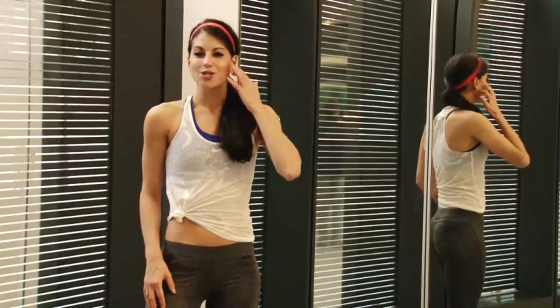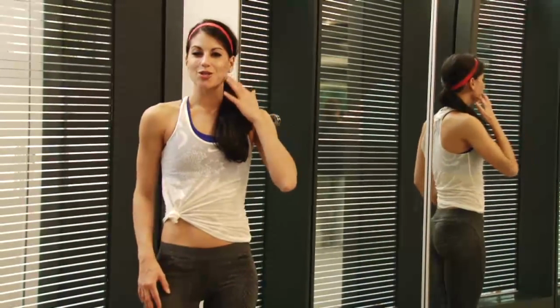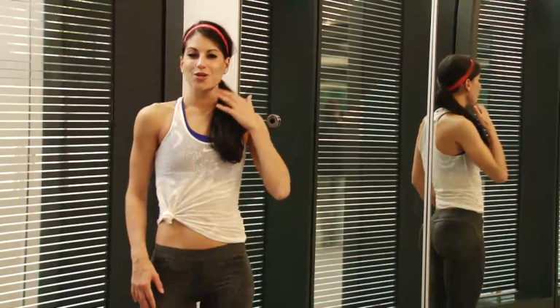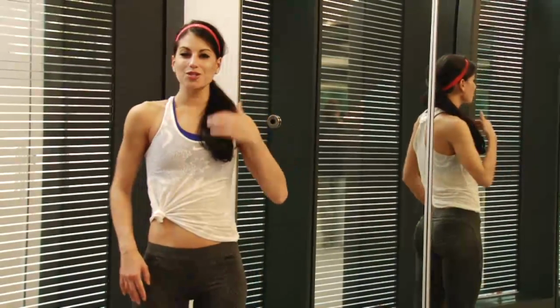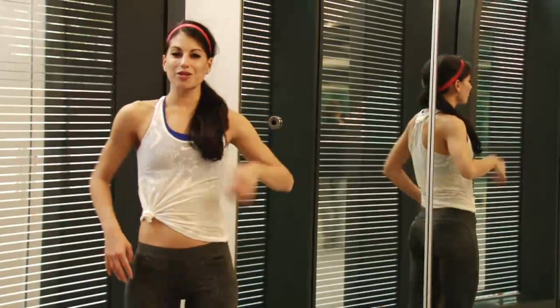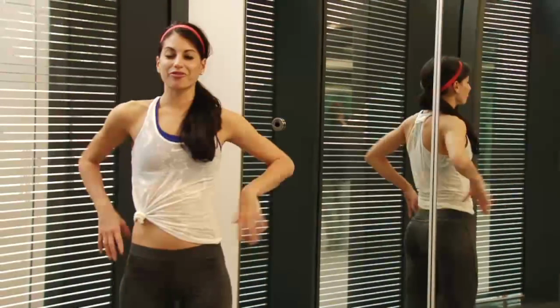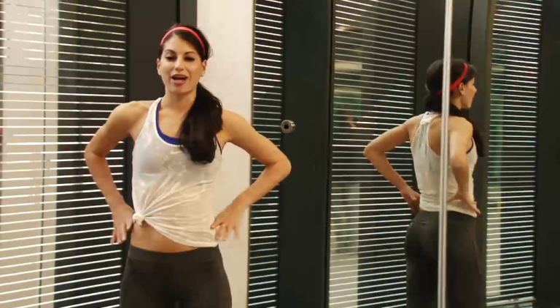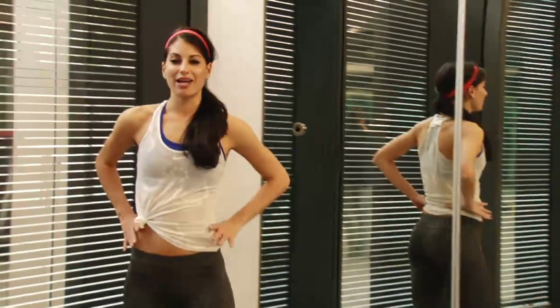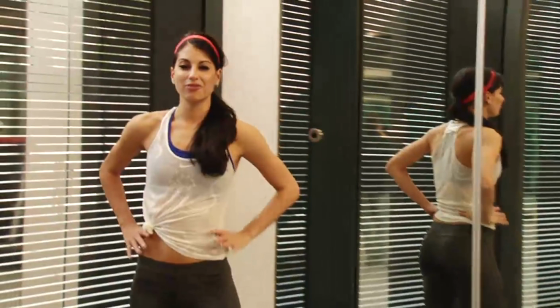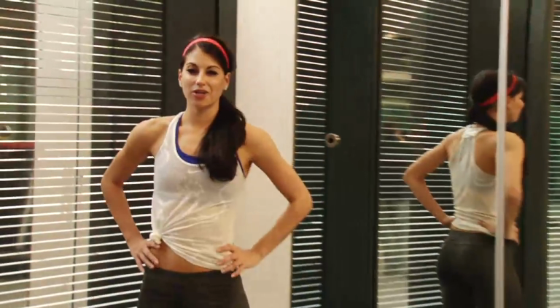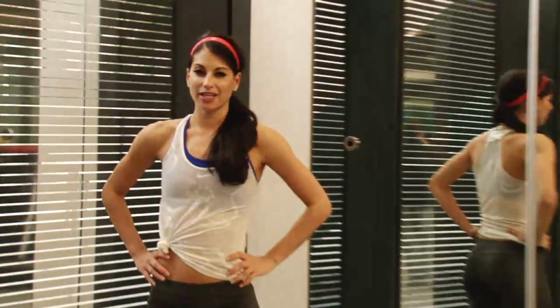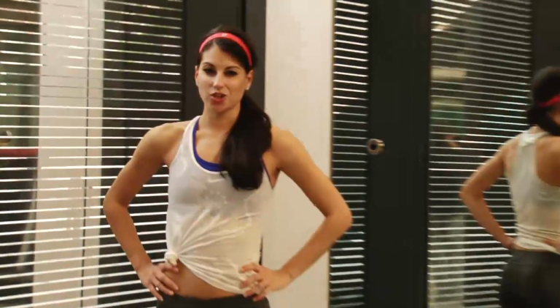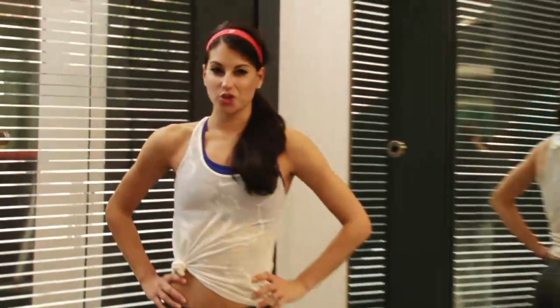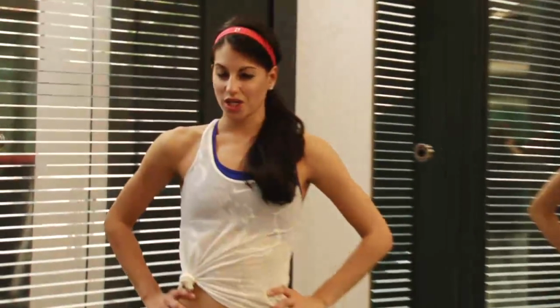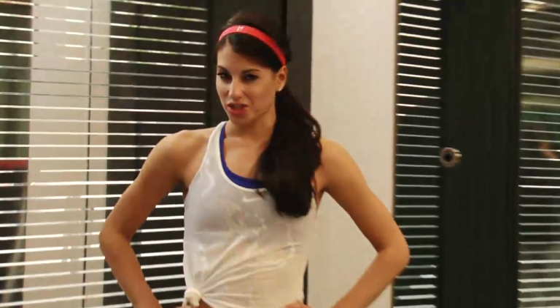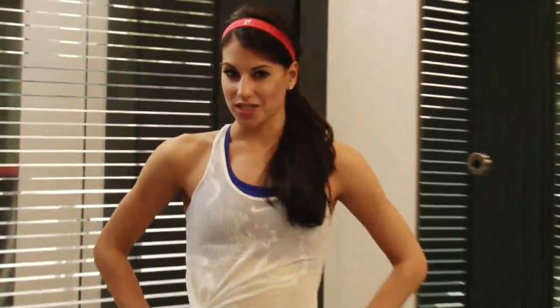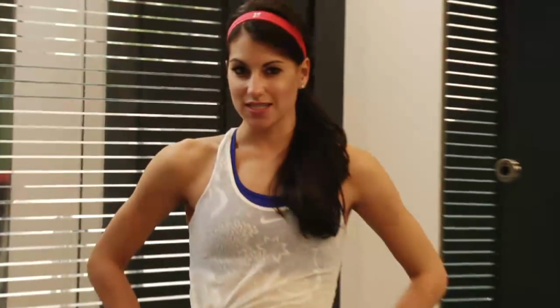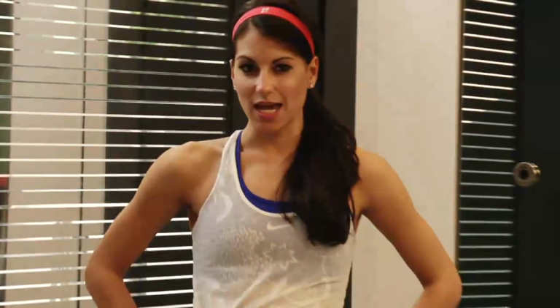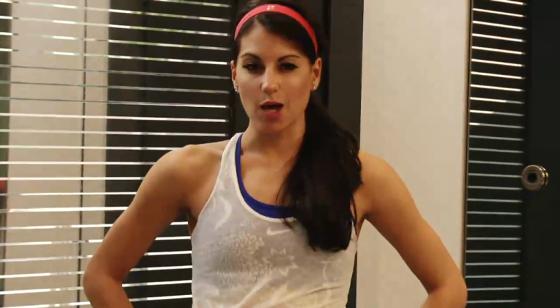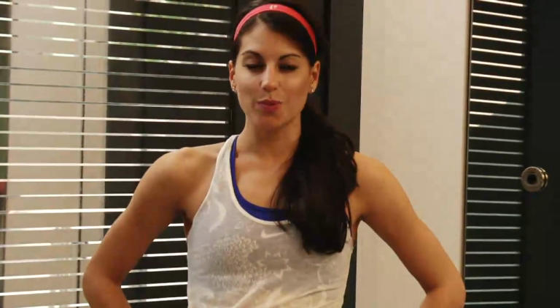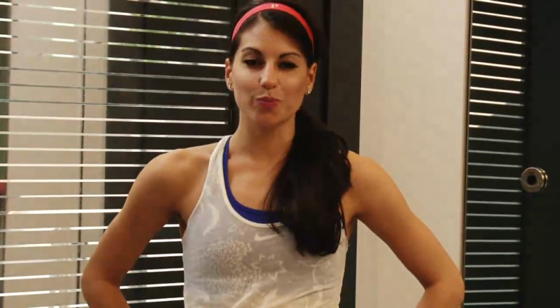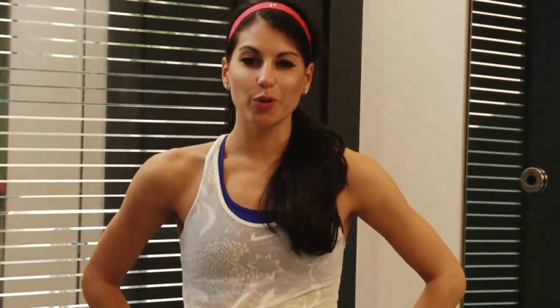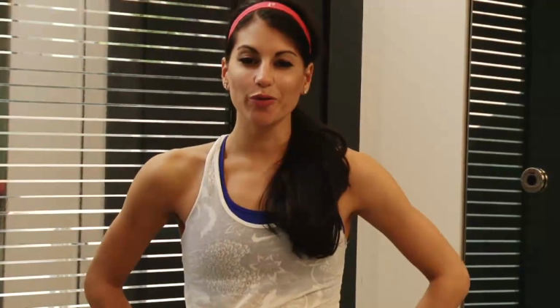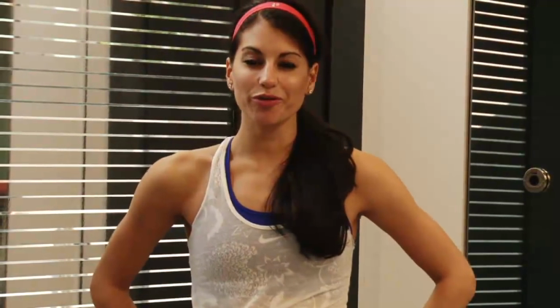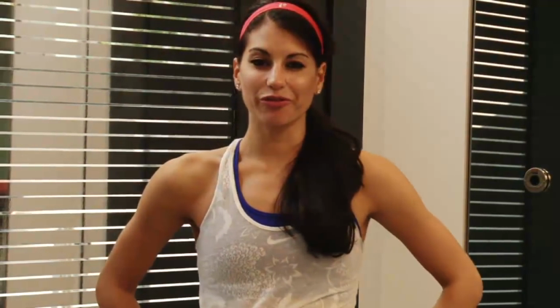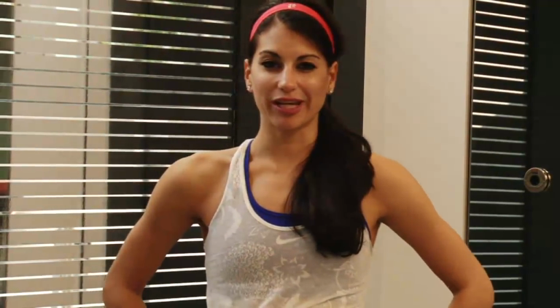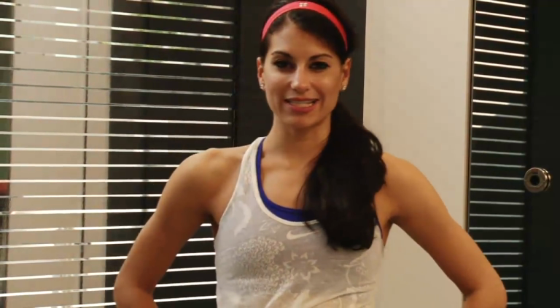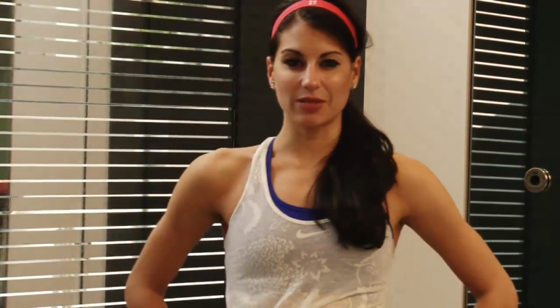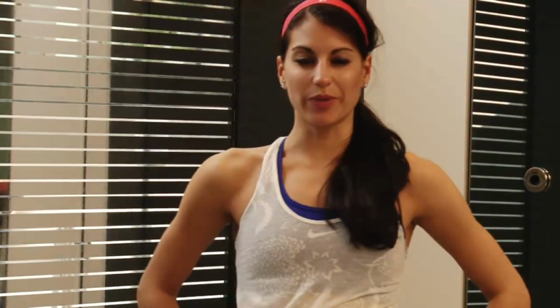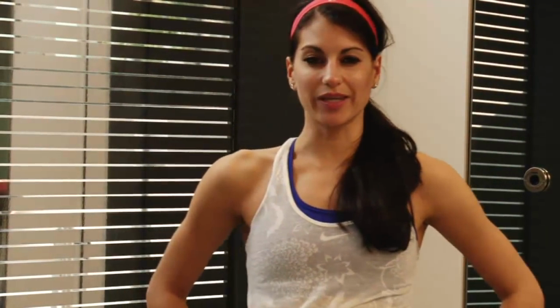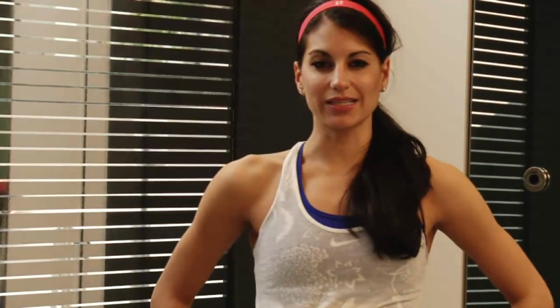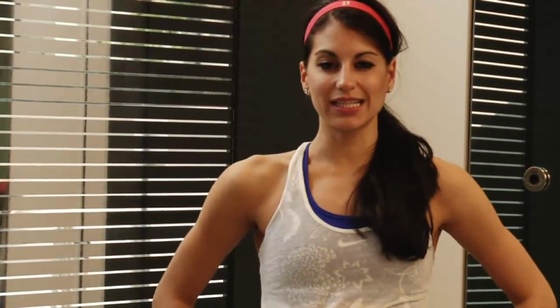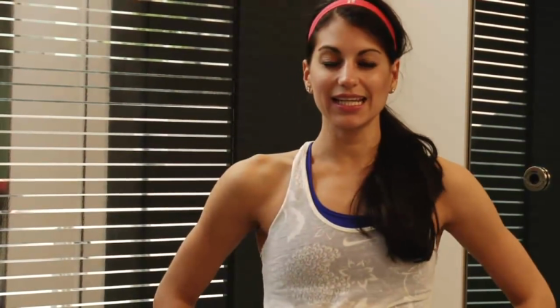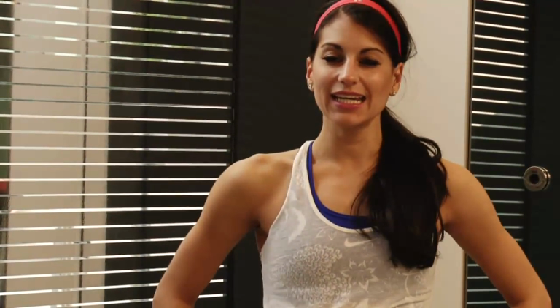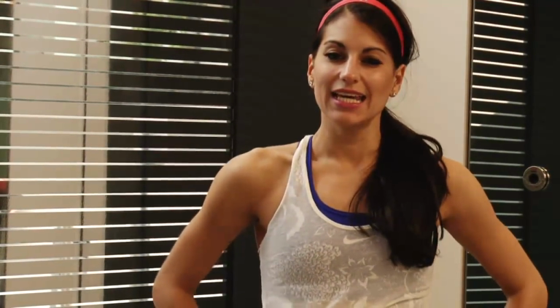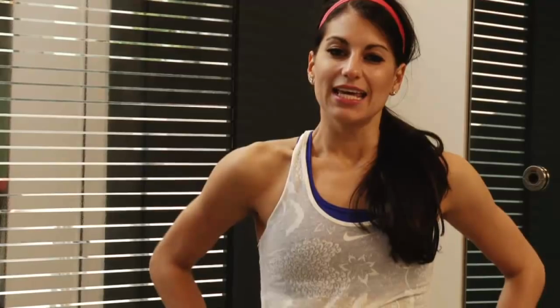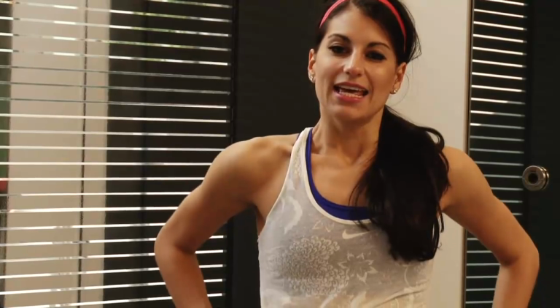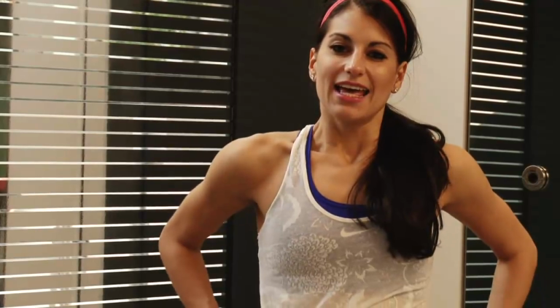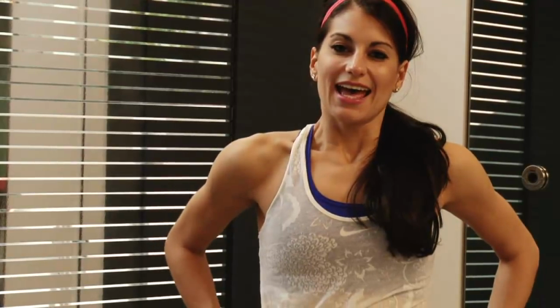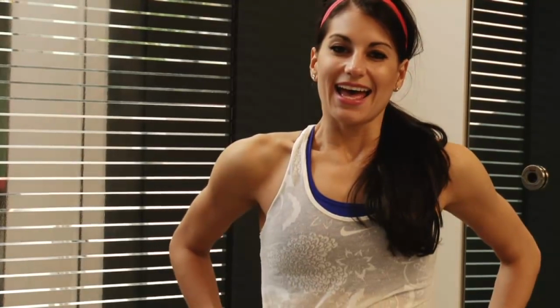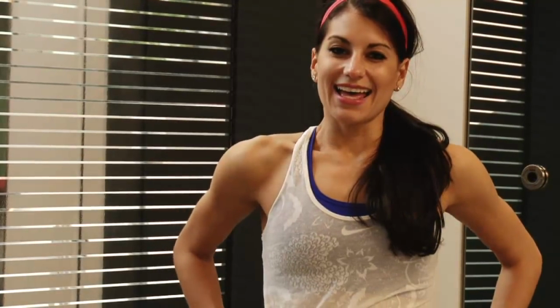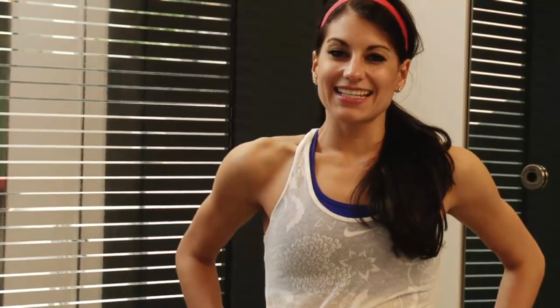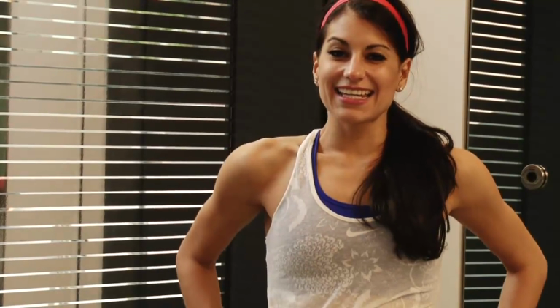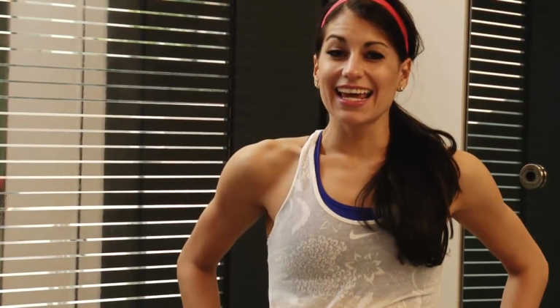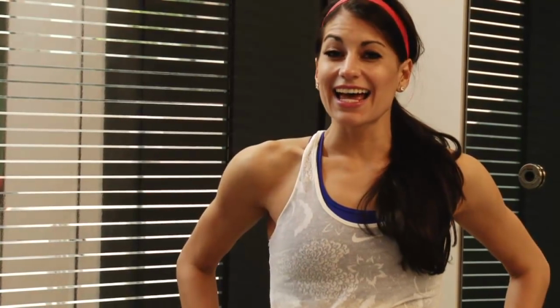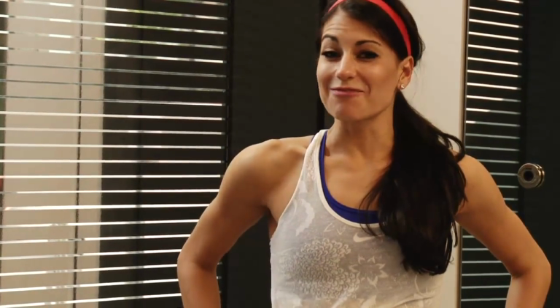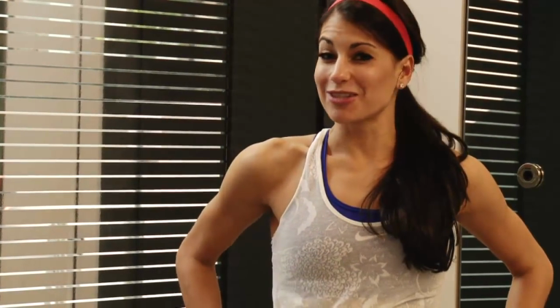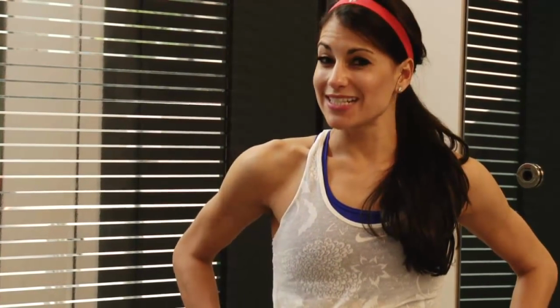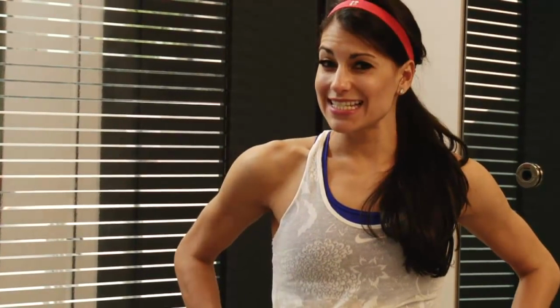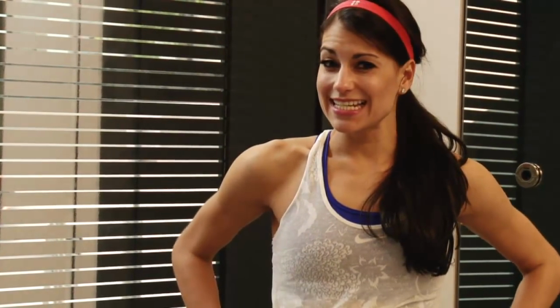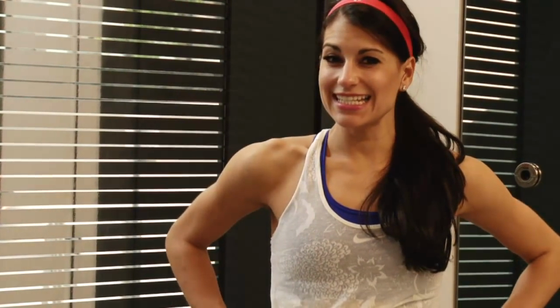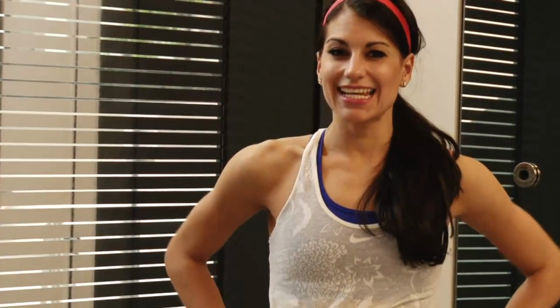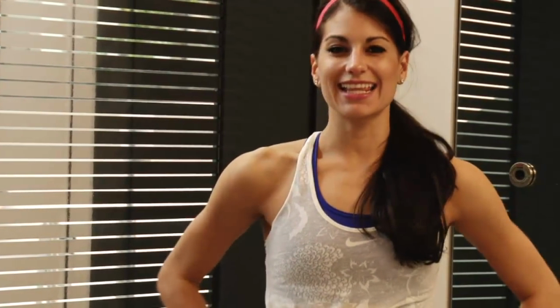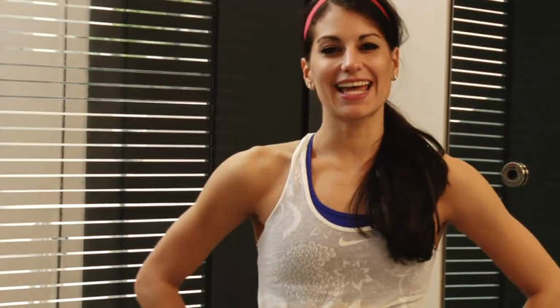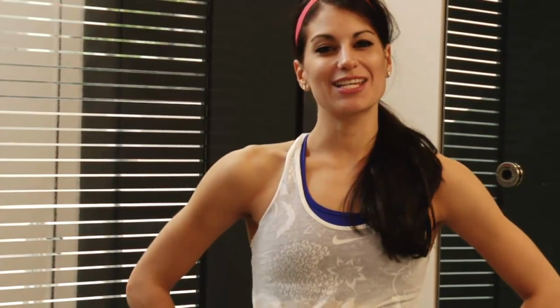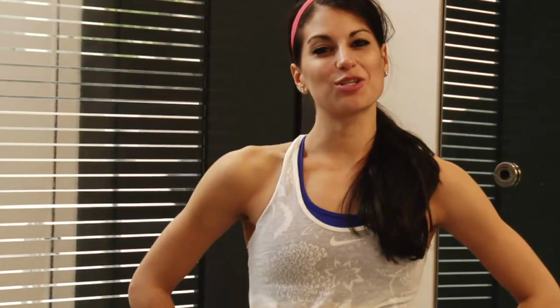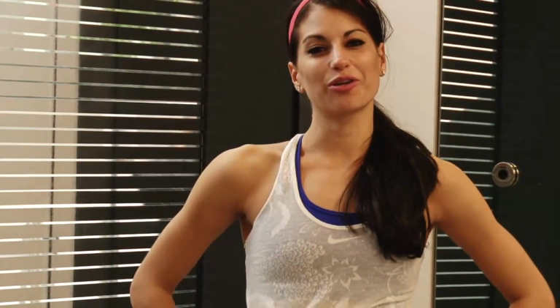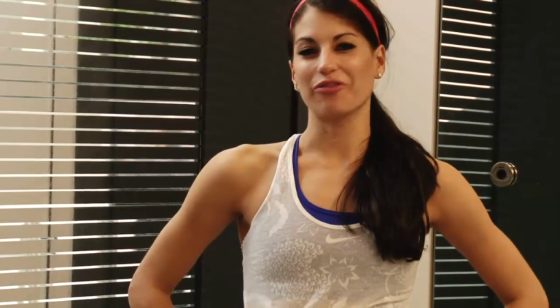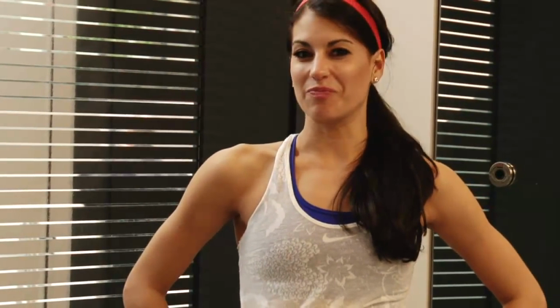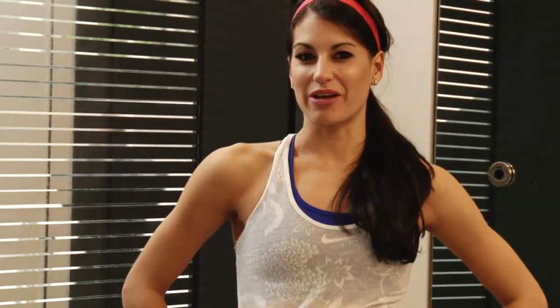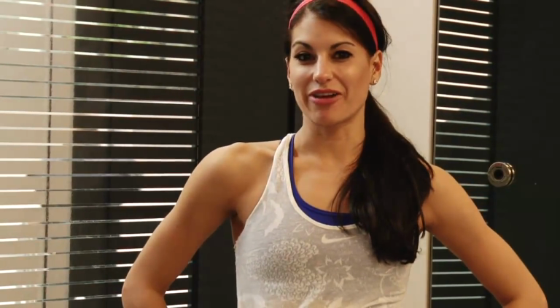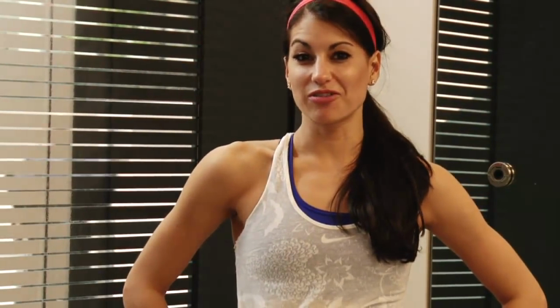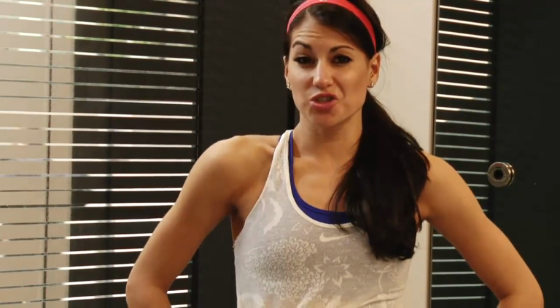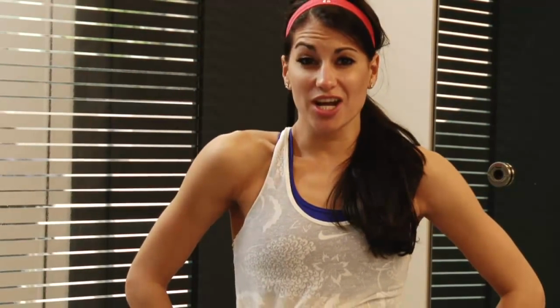So those are five great stretches to help improve your flexibility. I'm Kristen and that is your Fit by 5 stretch.